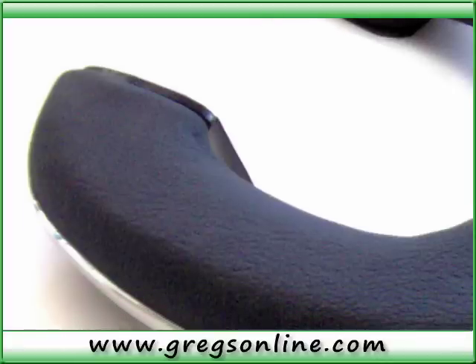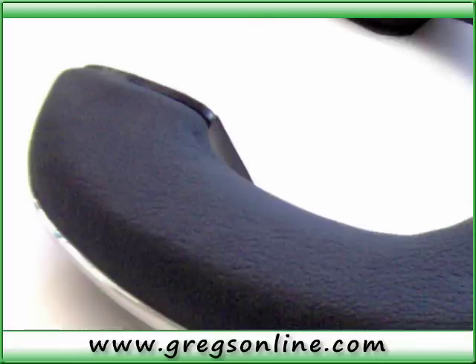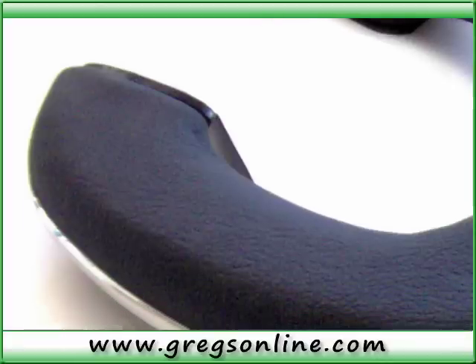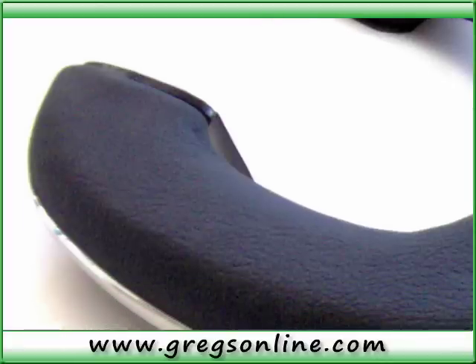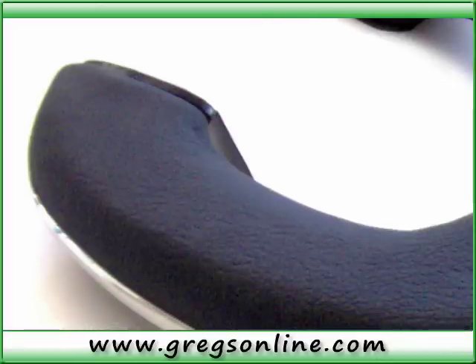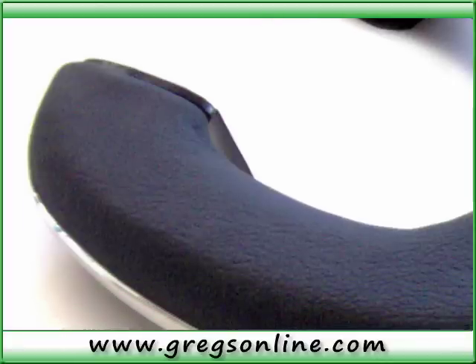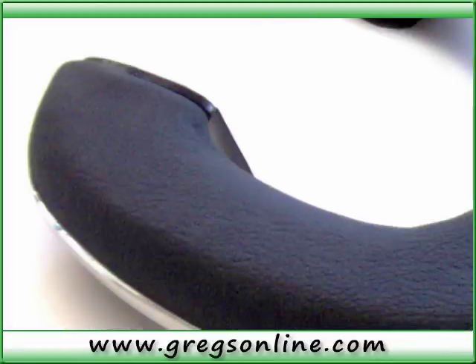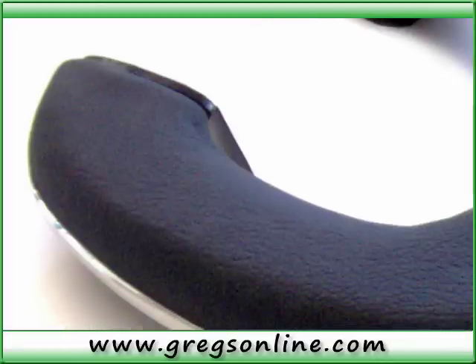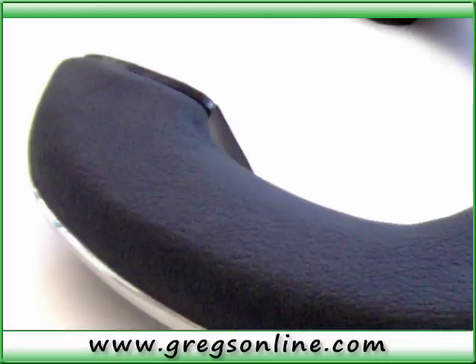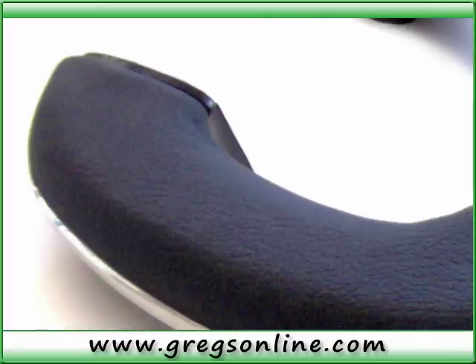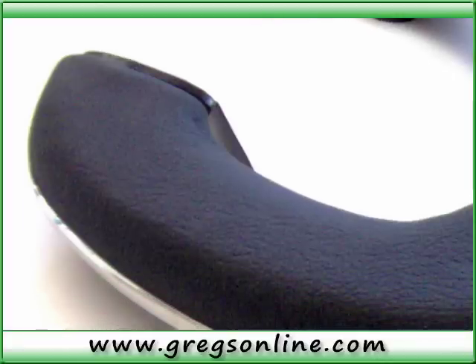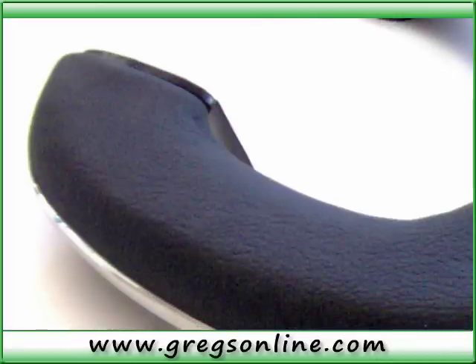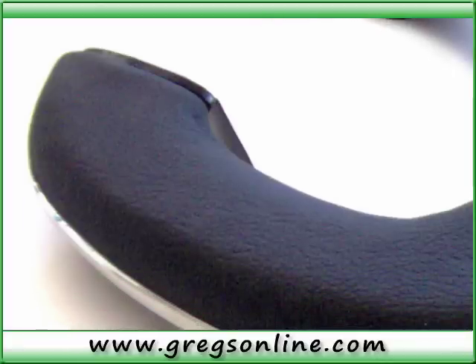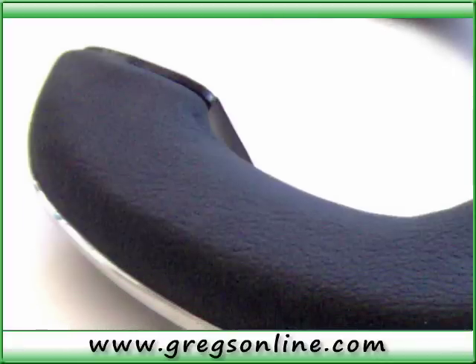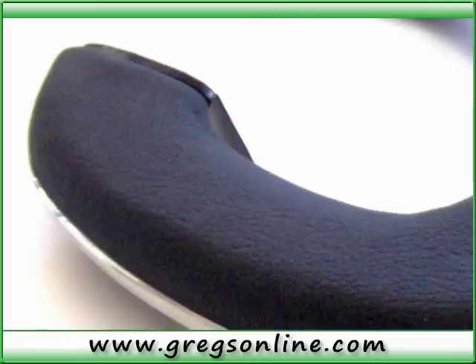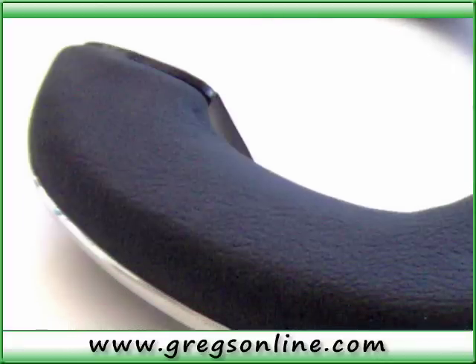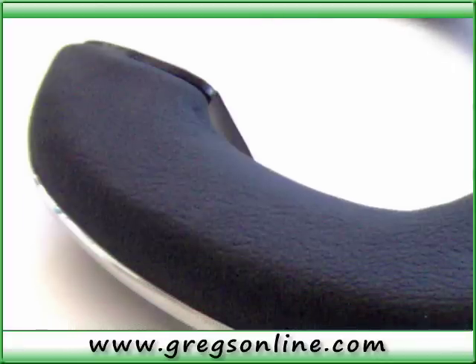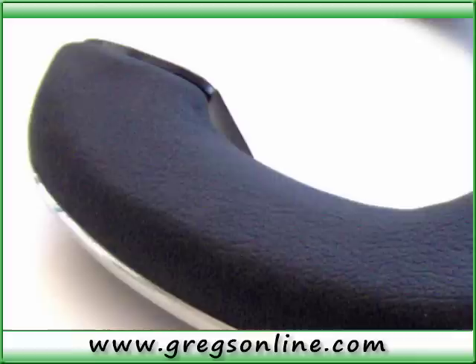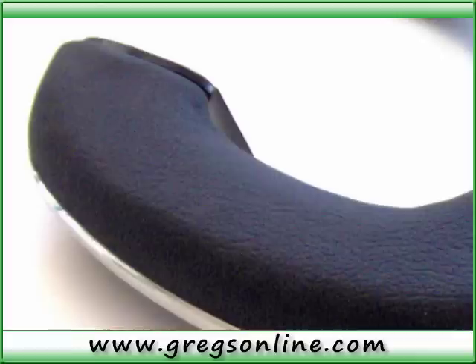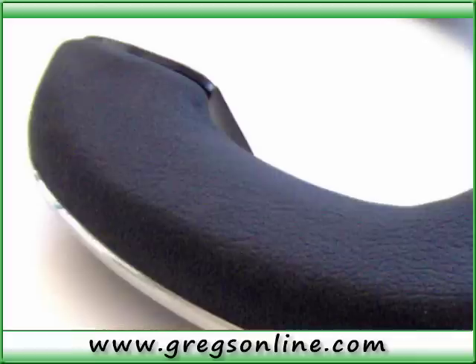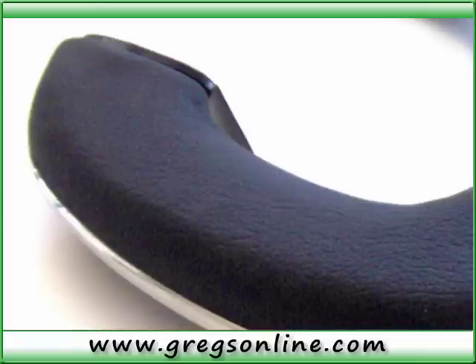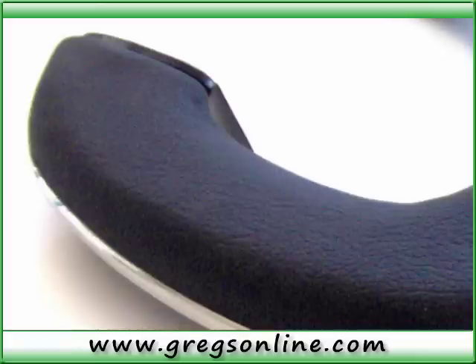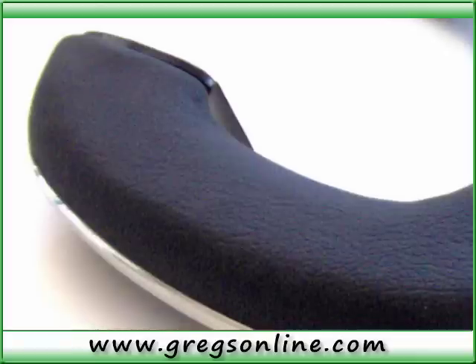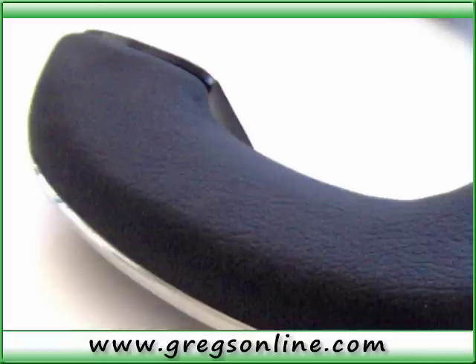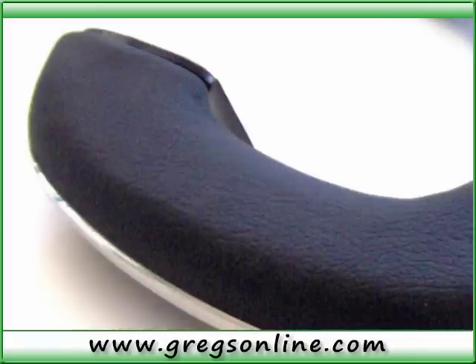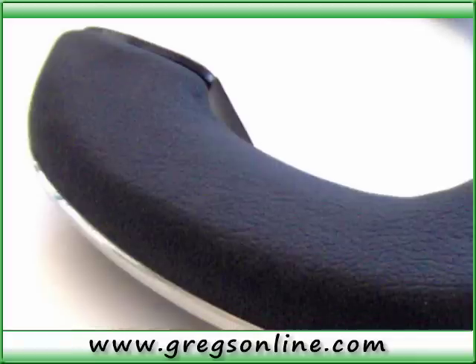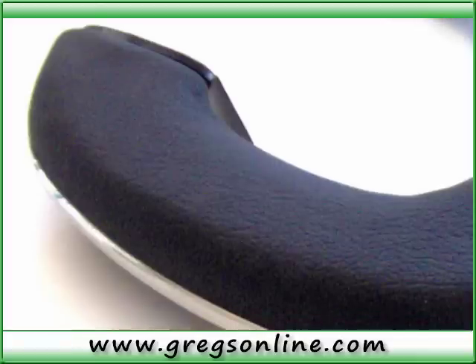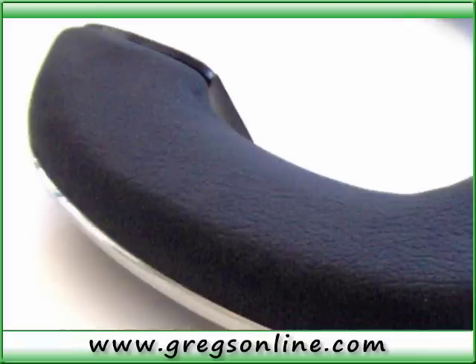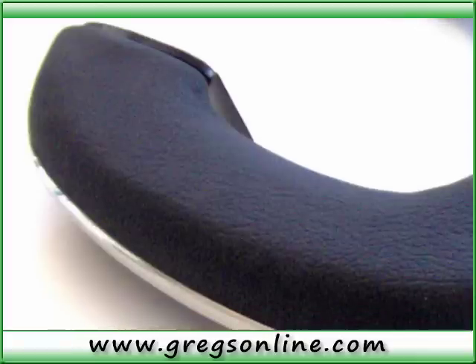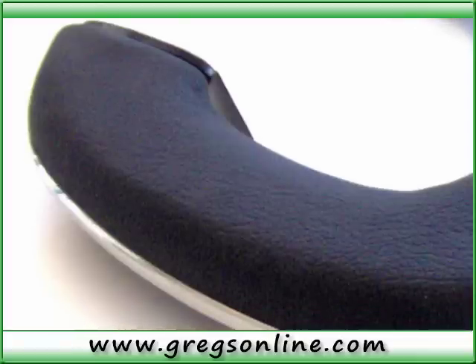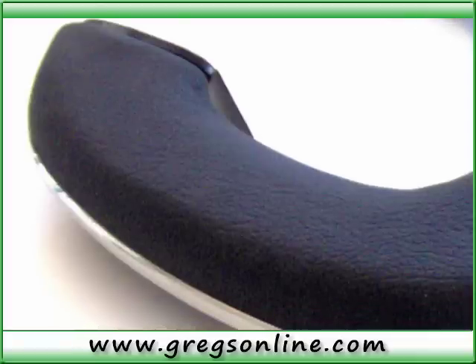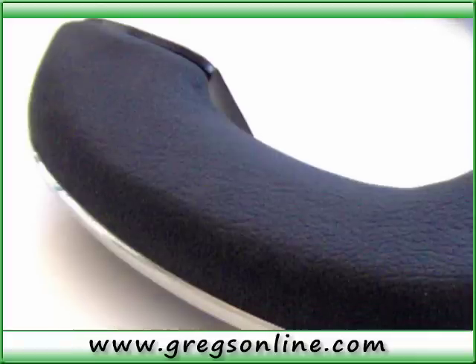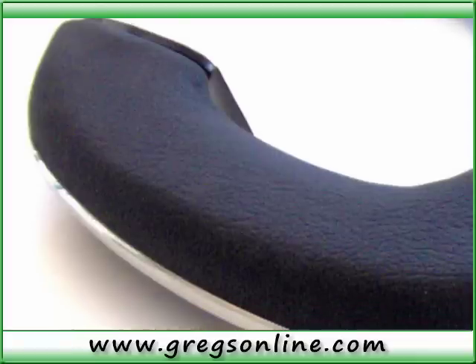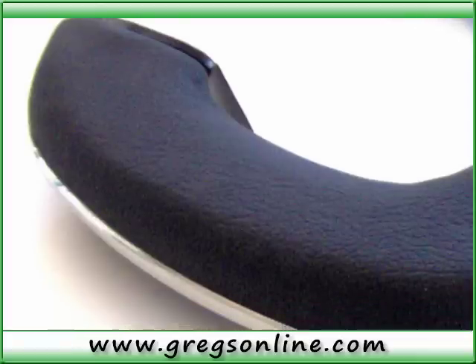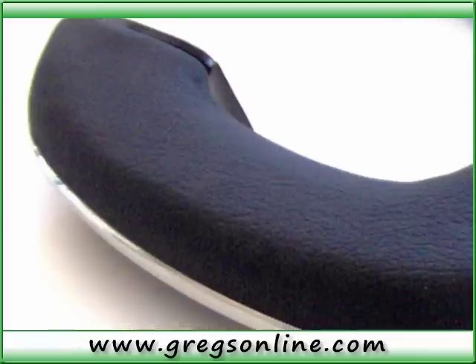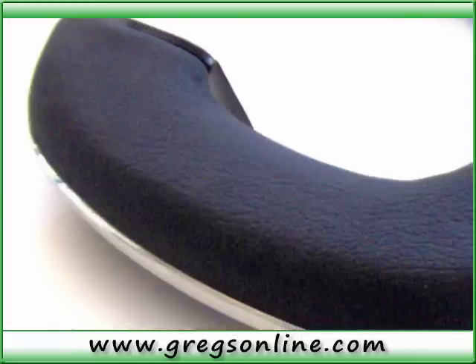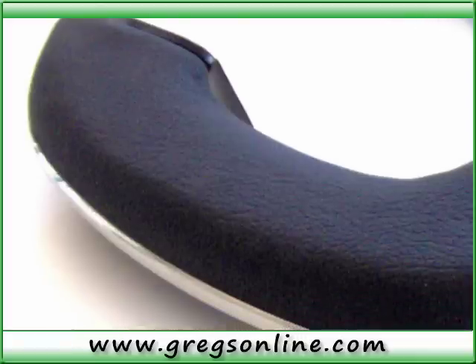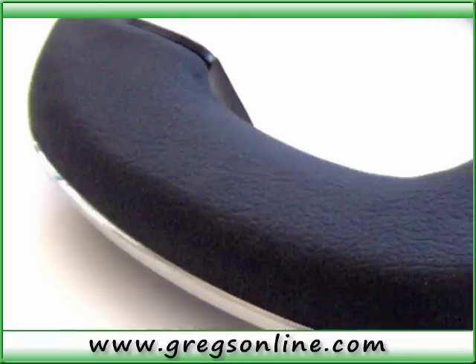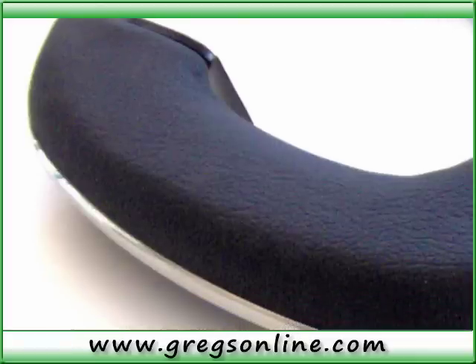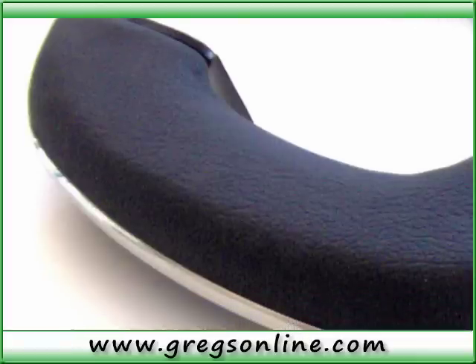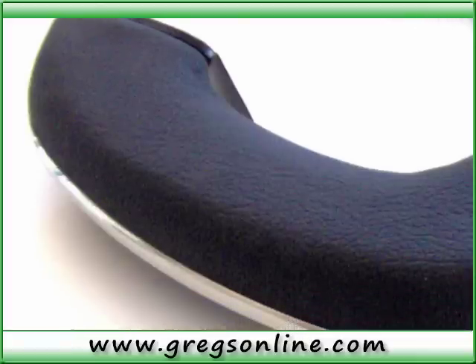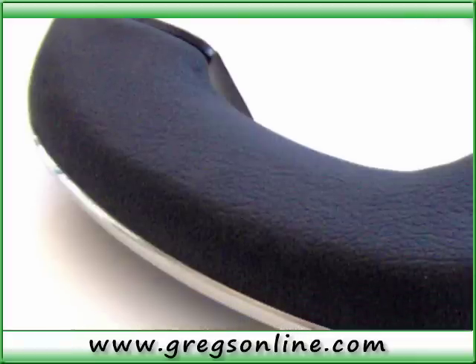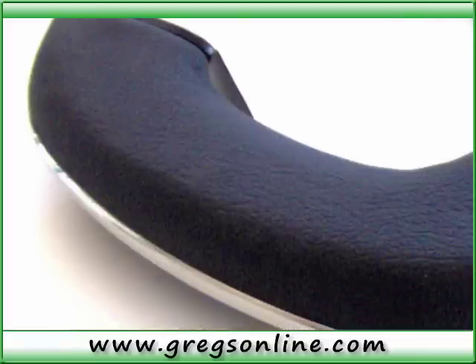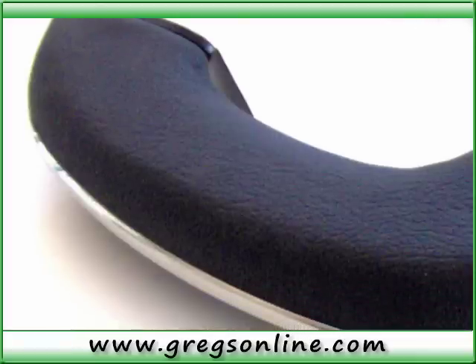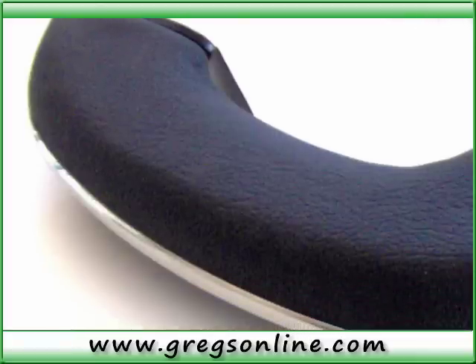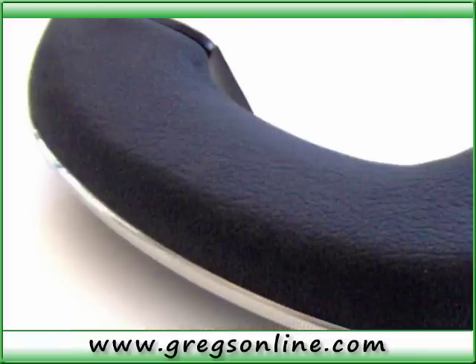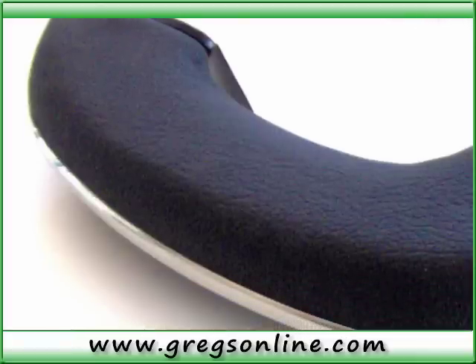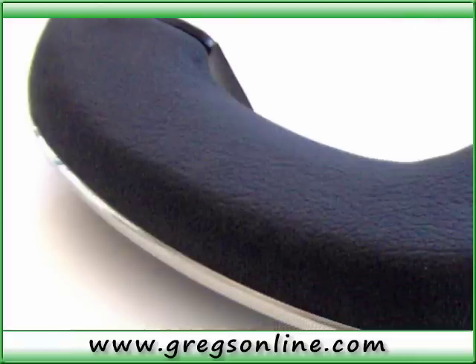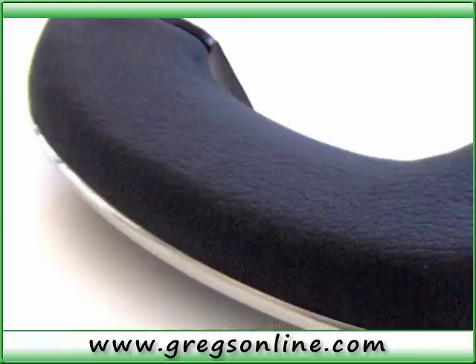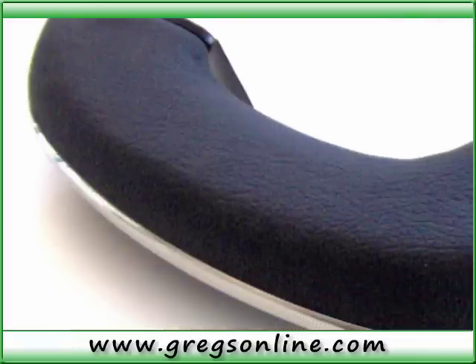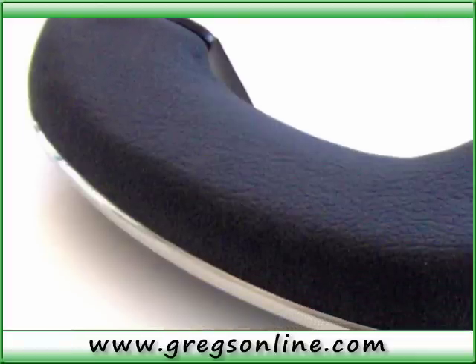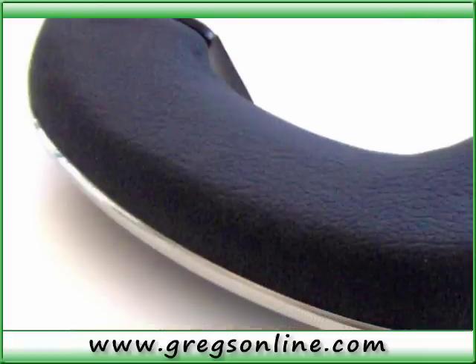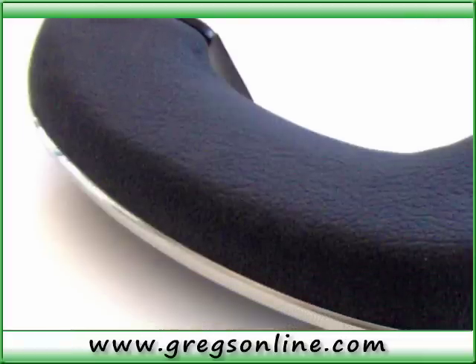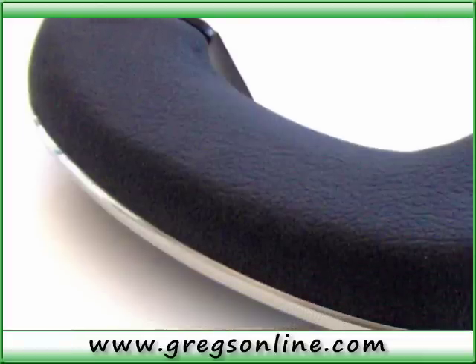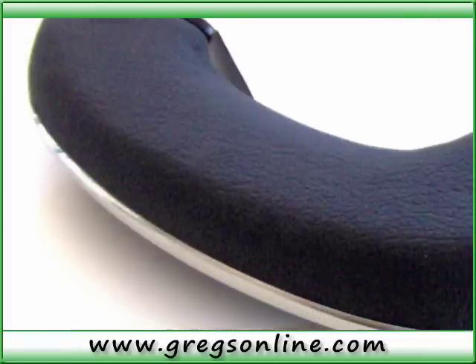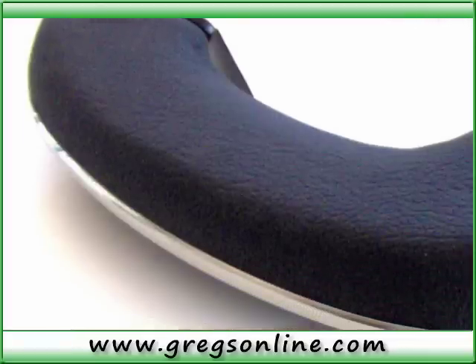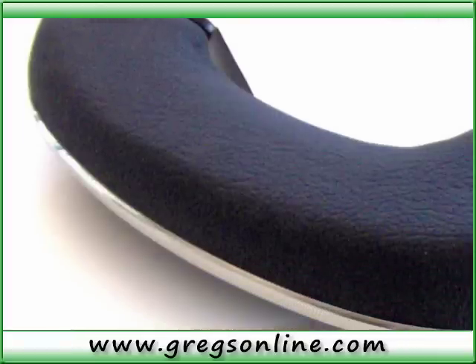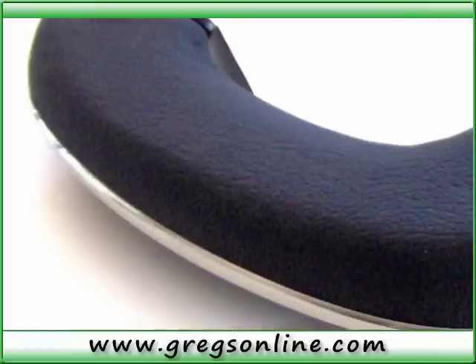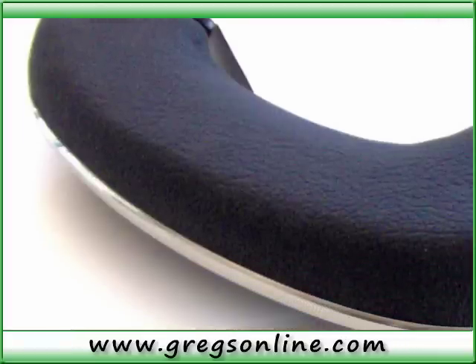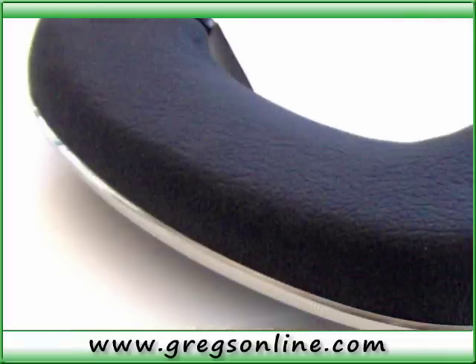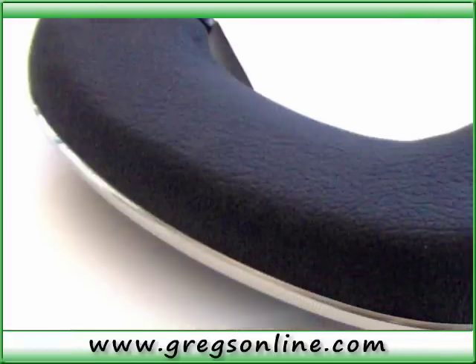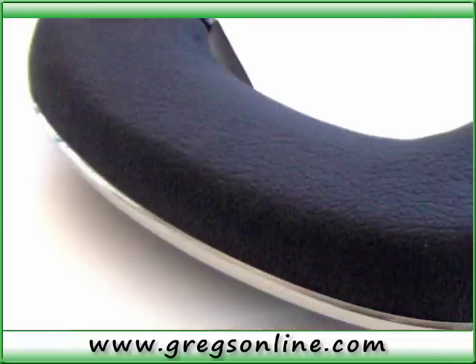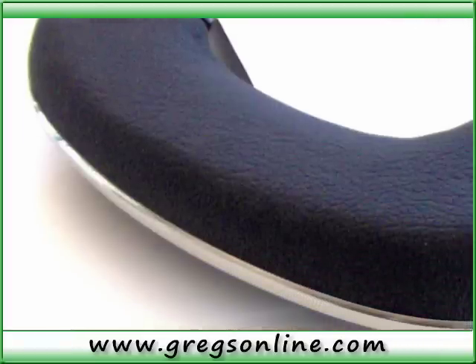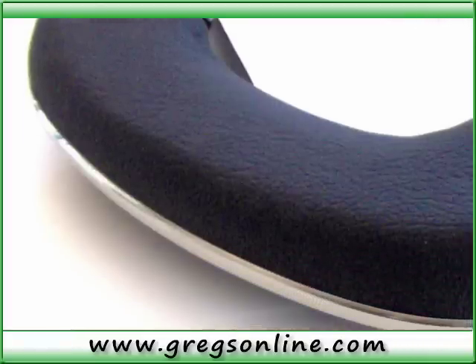For more information or to order, visit www.greggsonline.com.